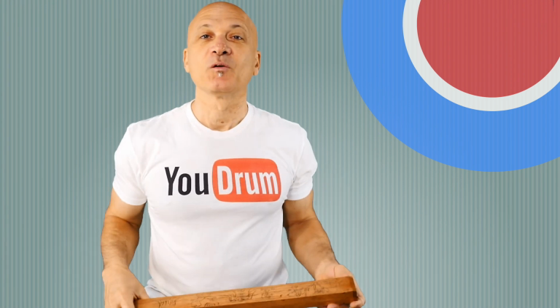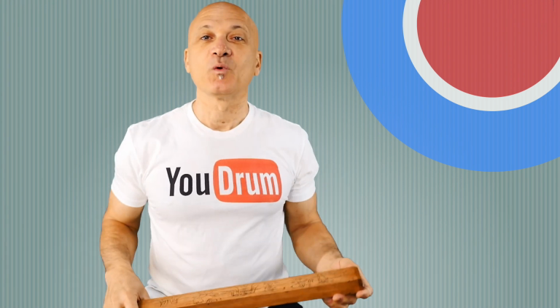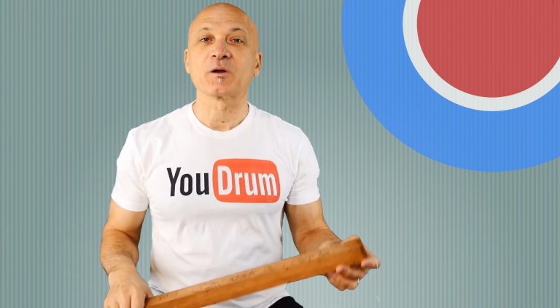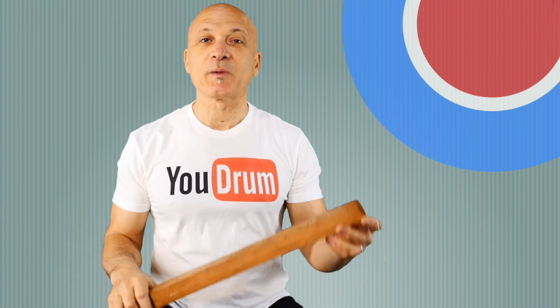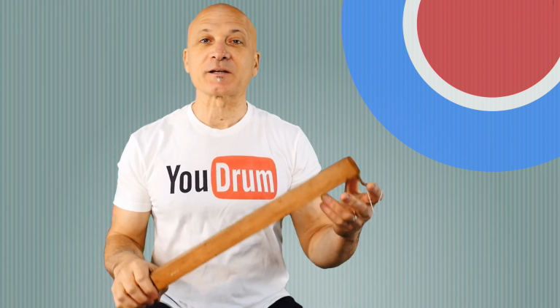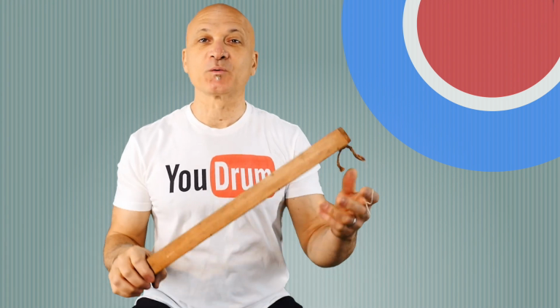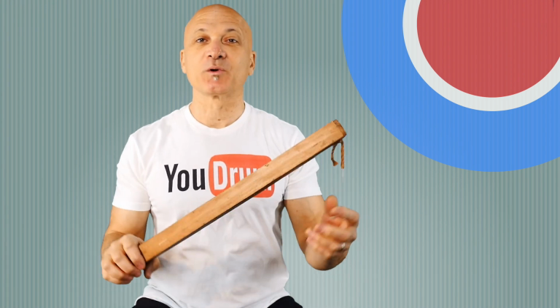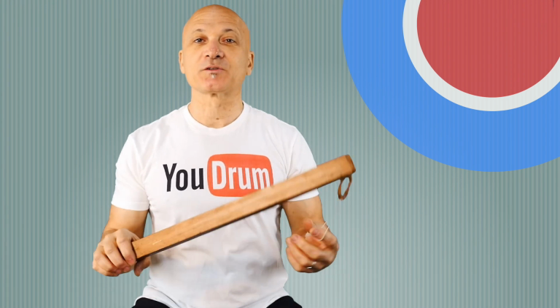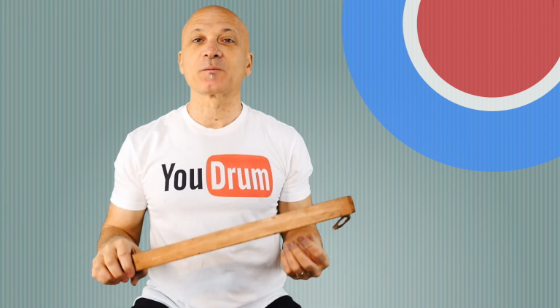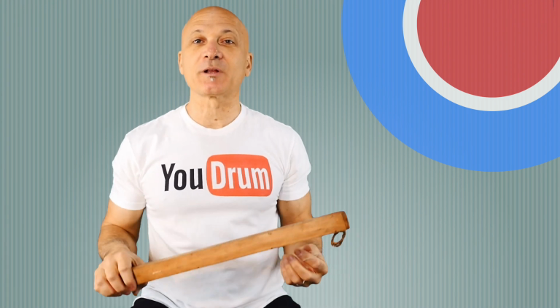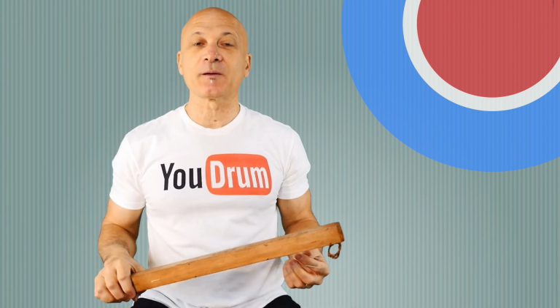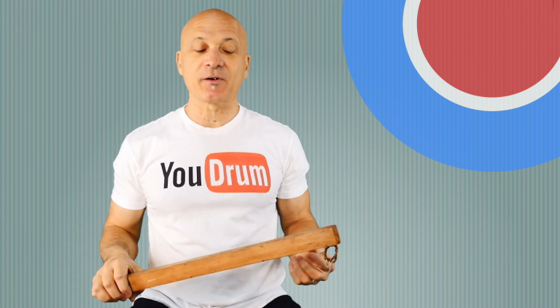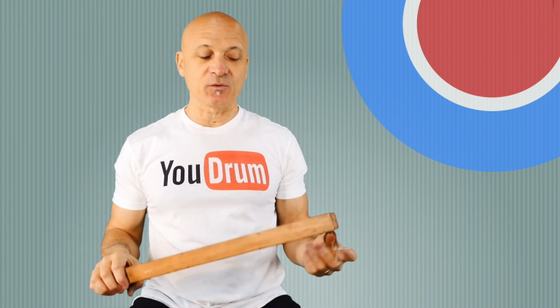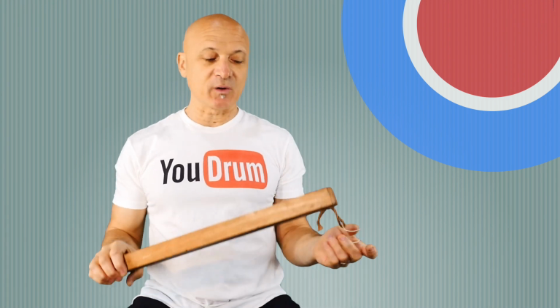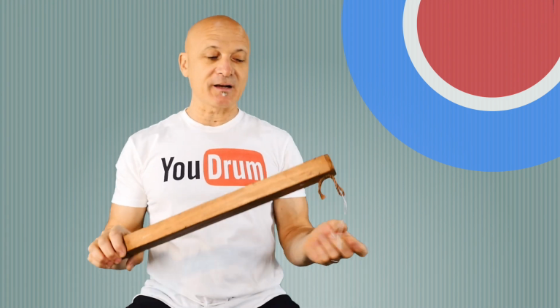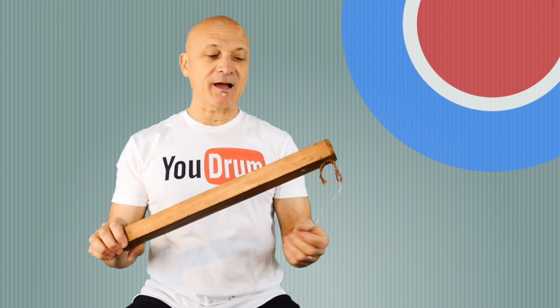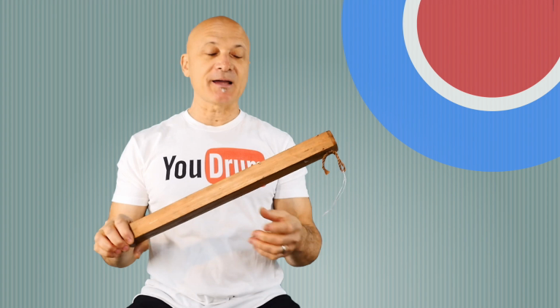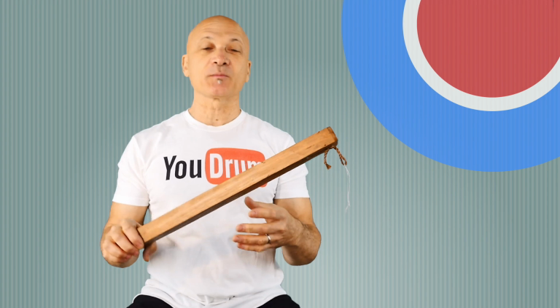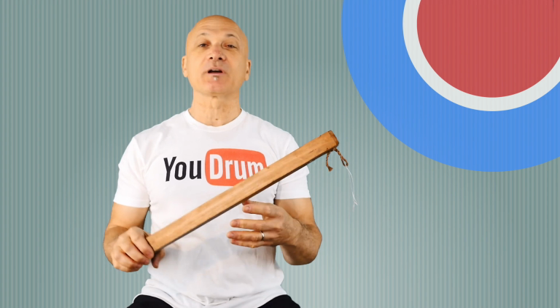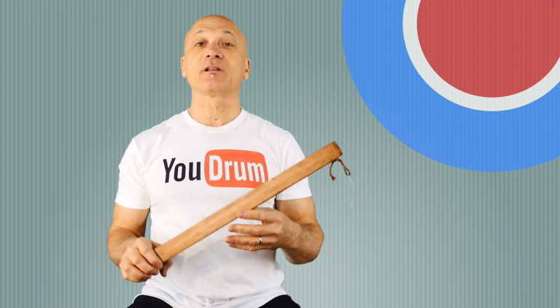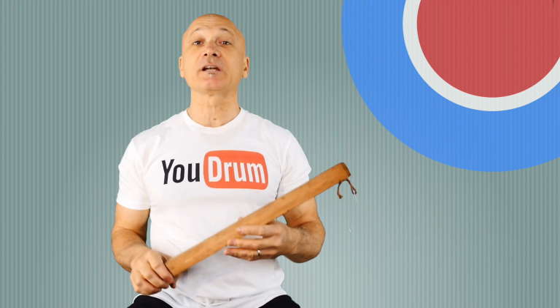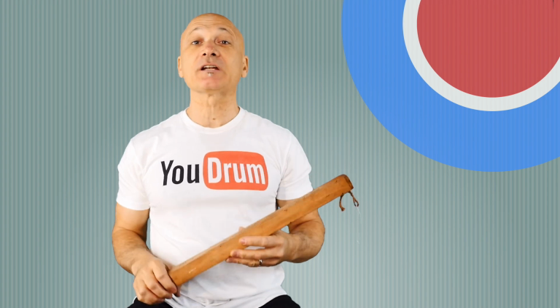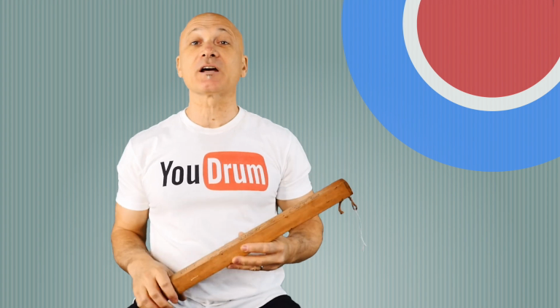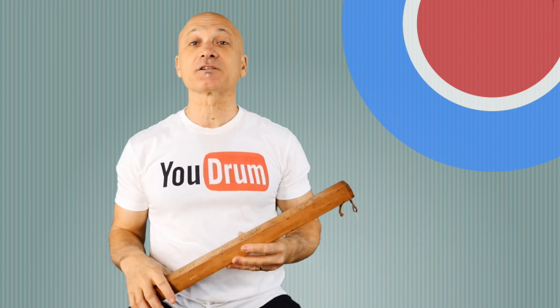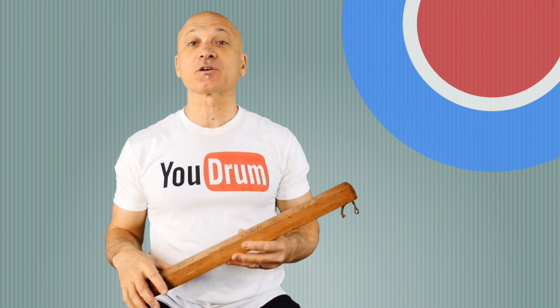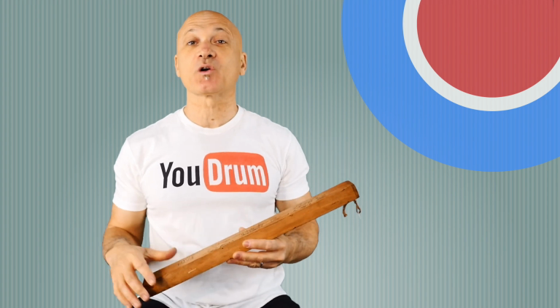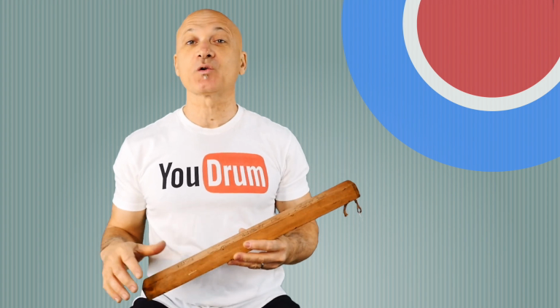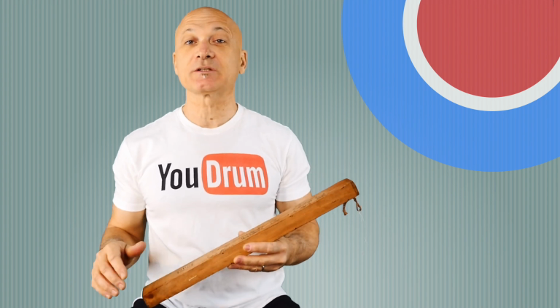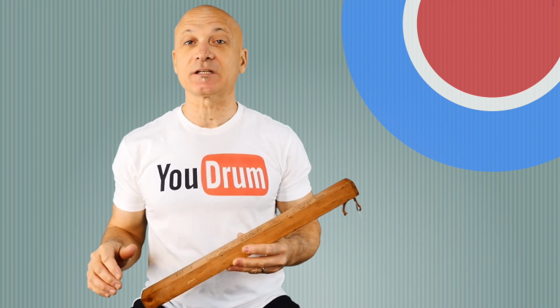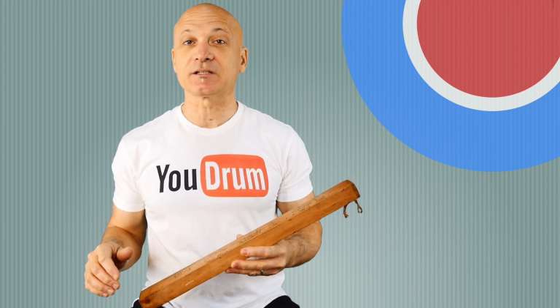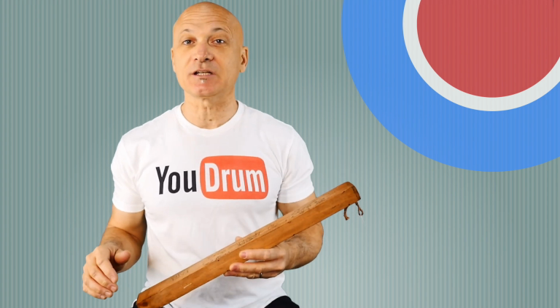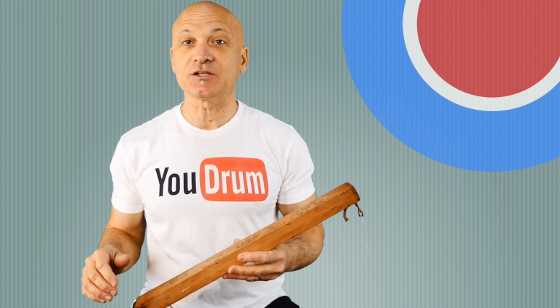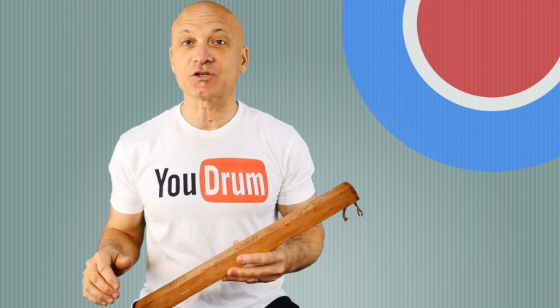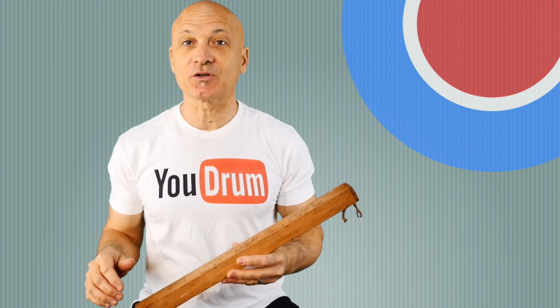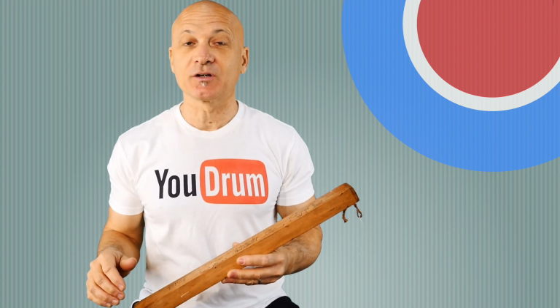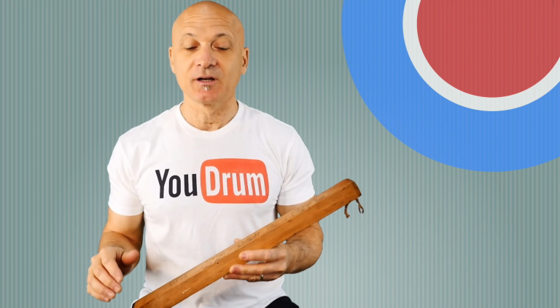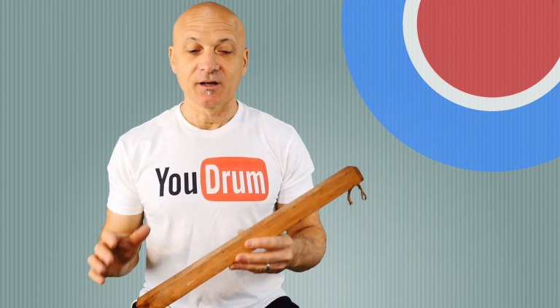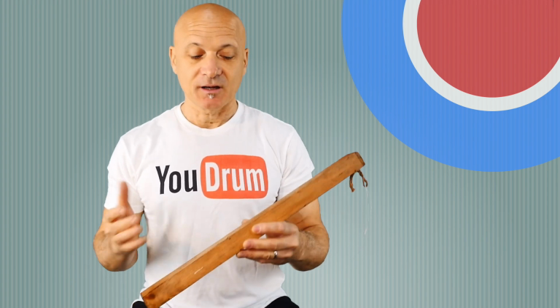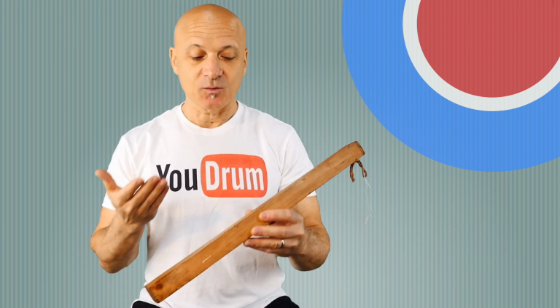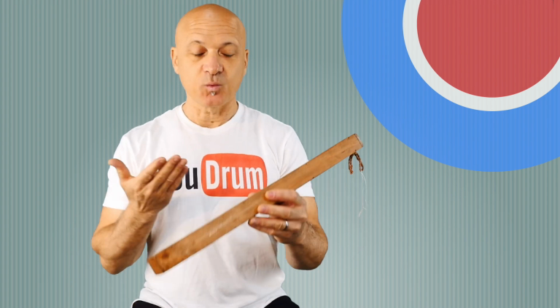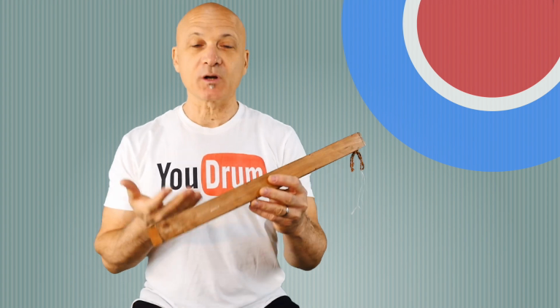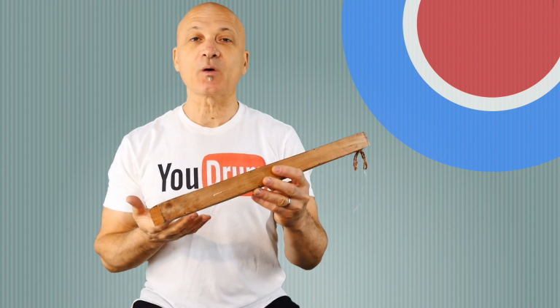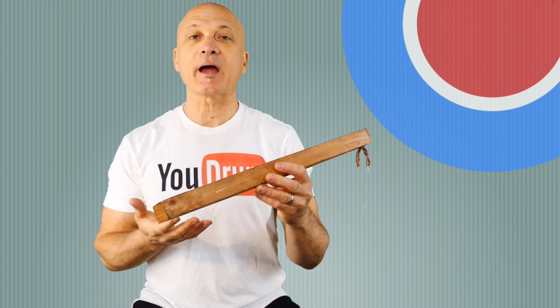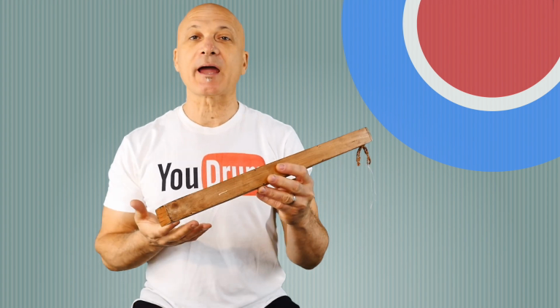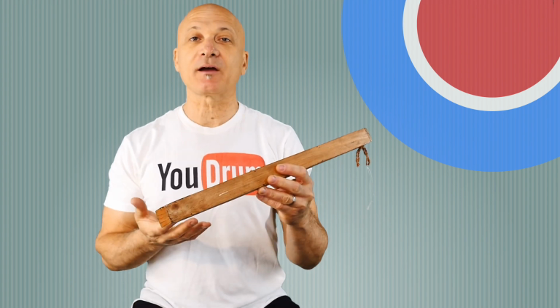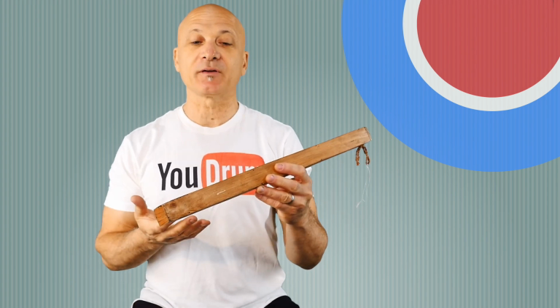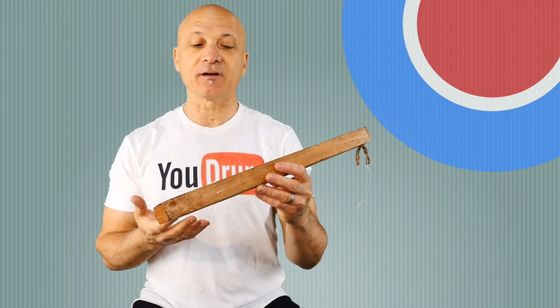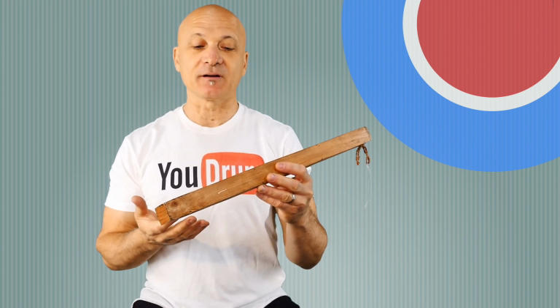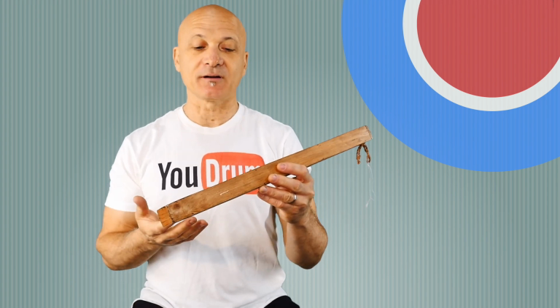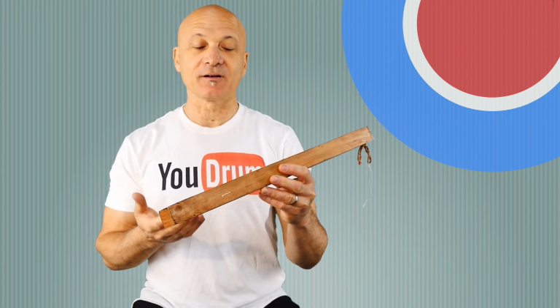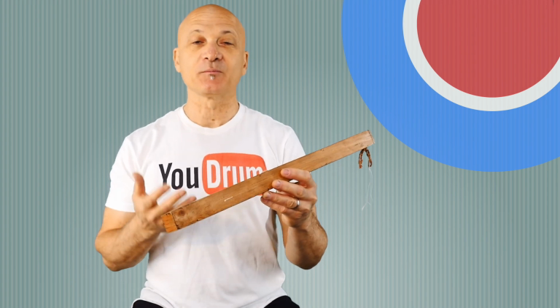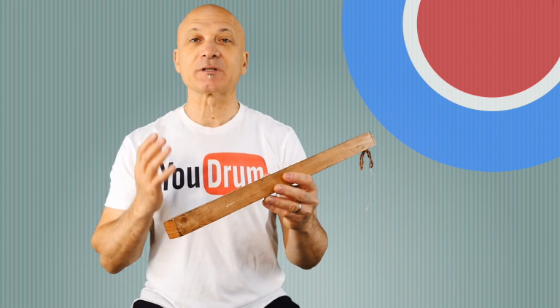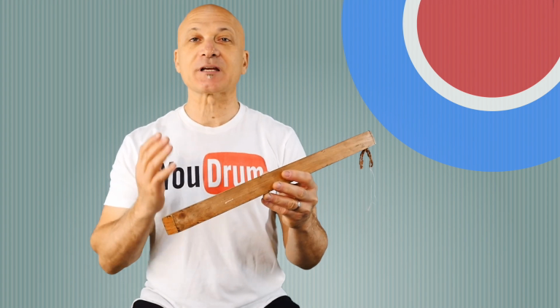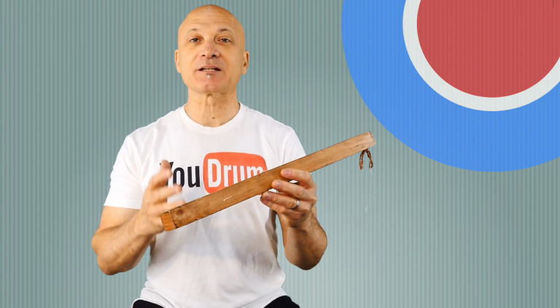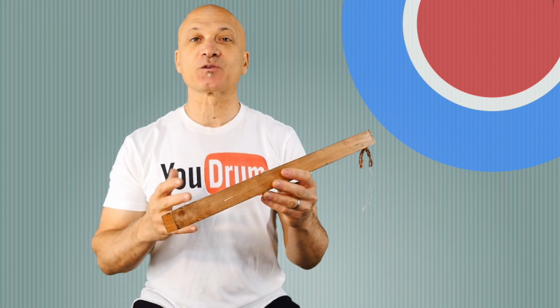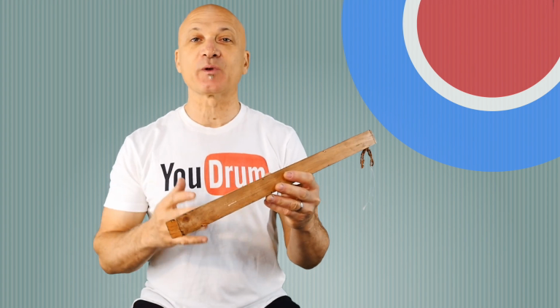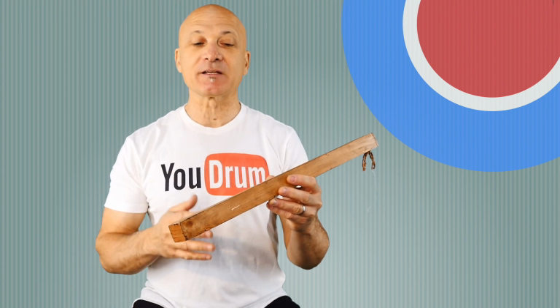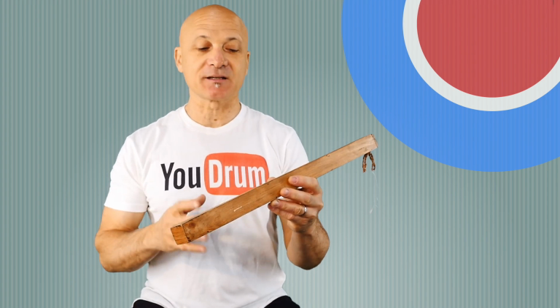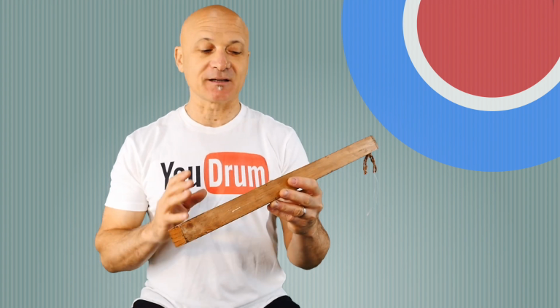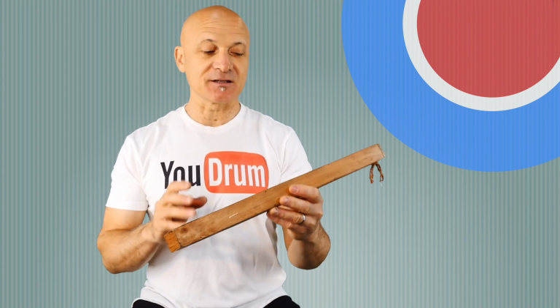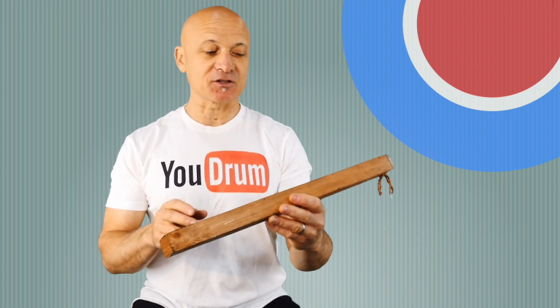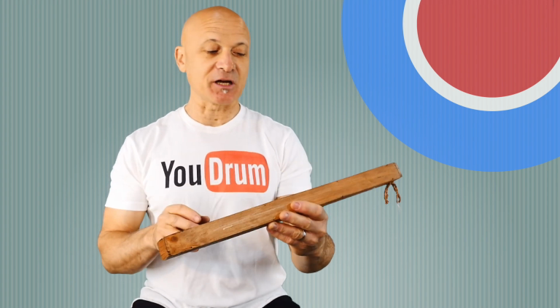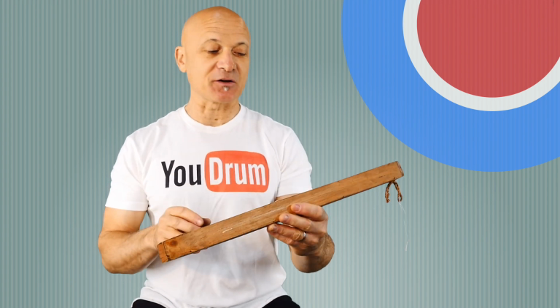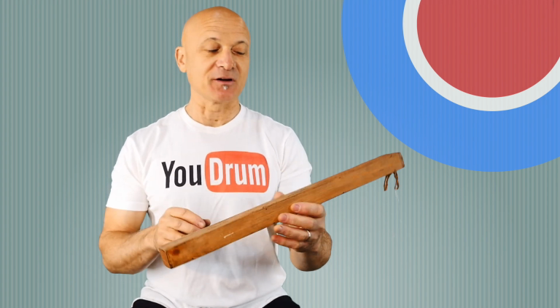Welcome back to World Drum Club, everyone. I am Kalani Das, your host and teacher. And what do I have here besides a rain stick and a shaker?